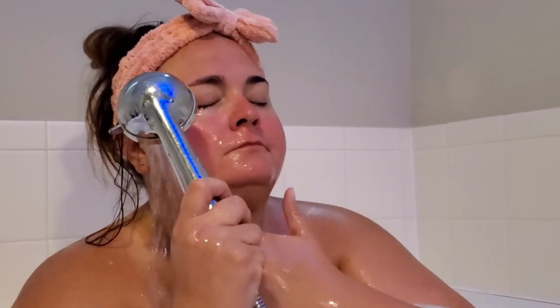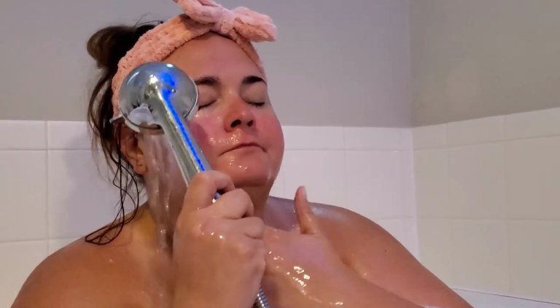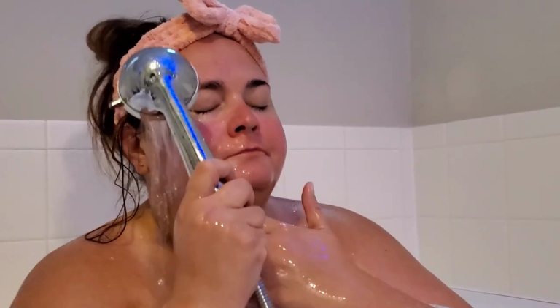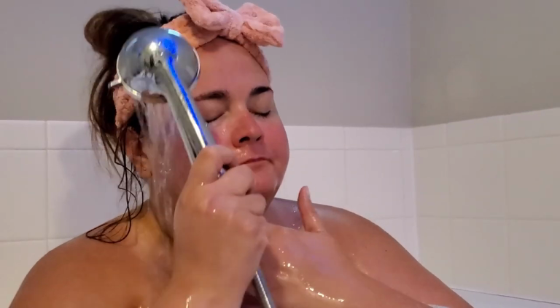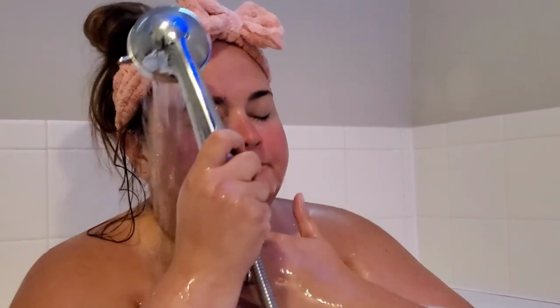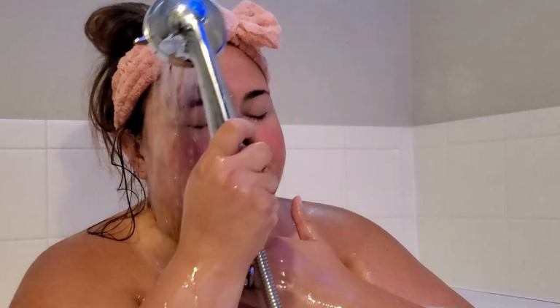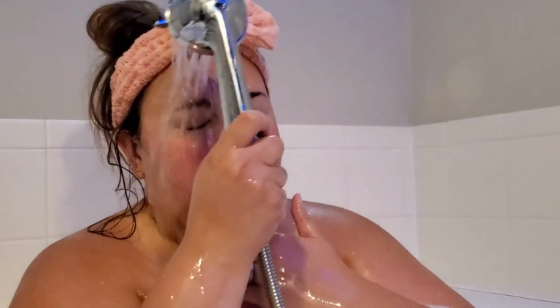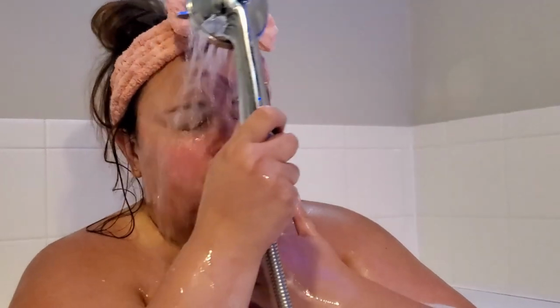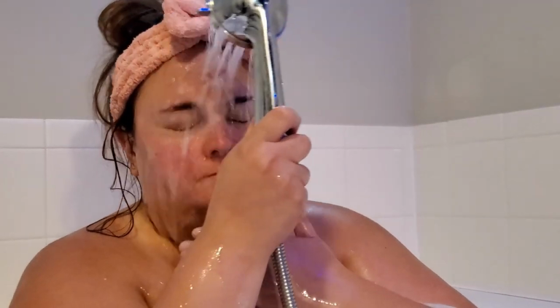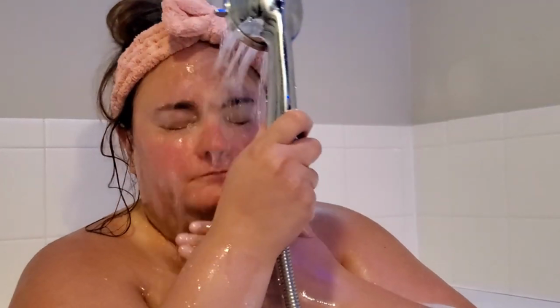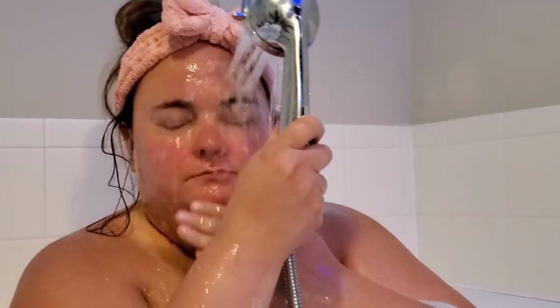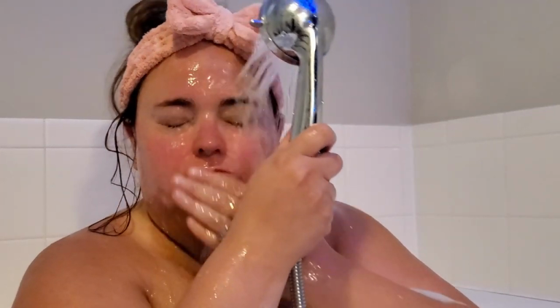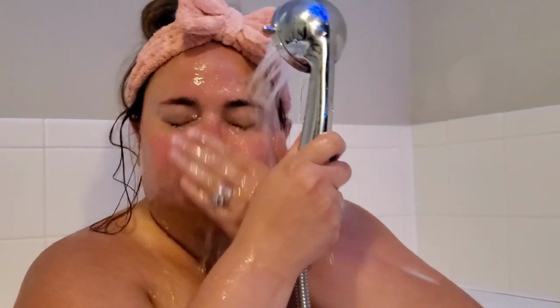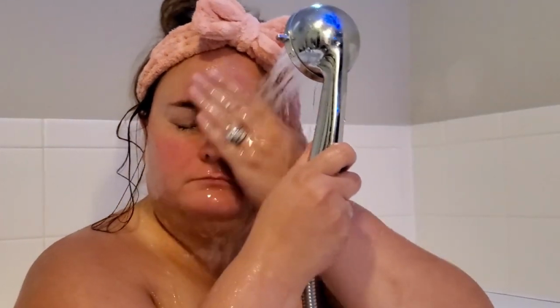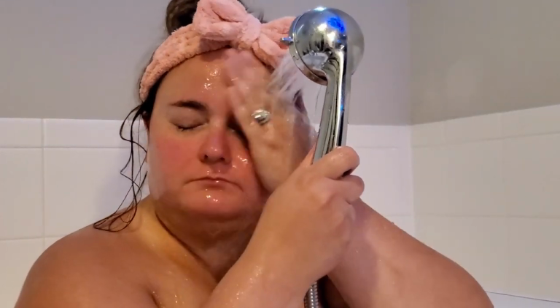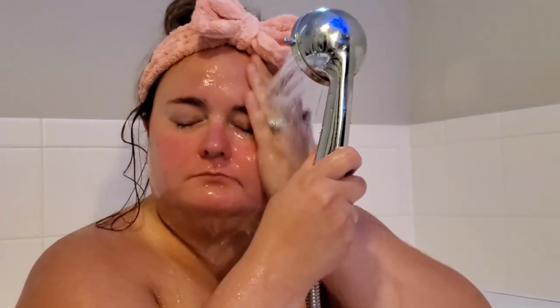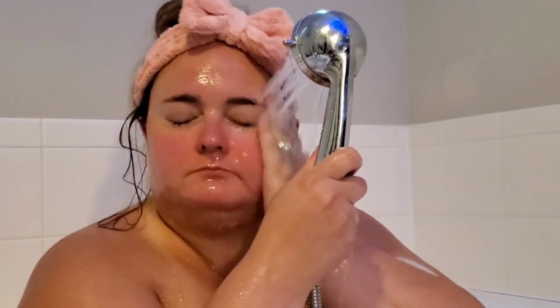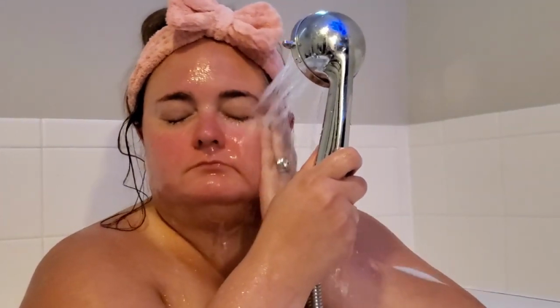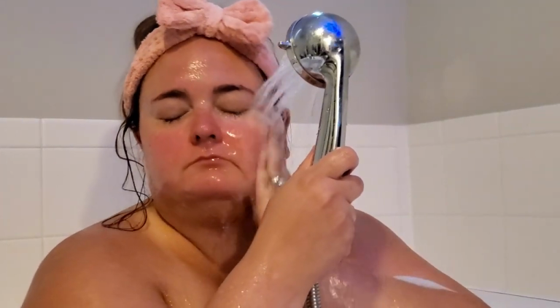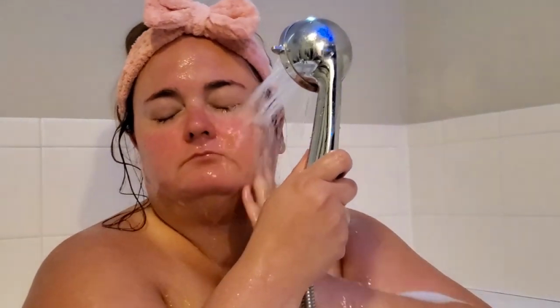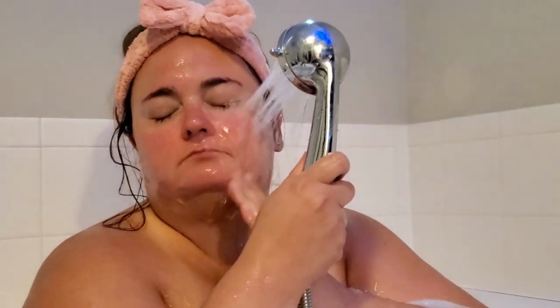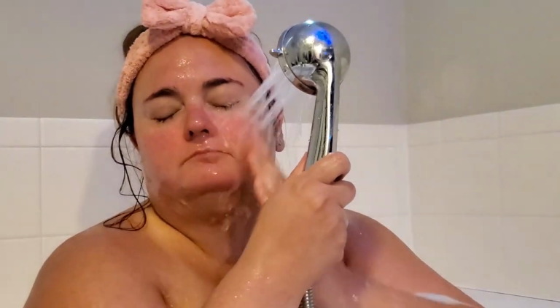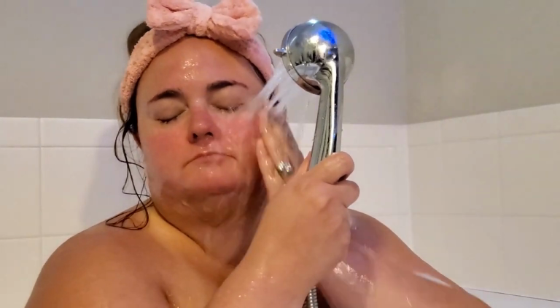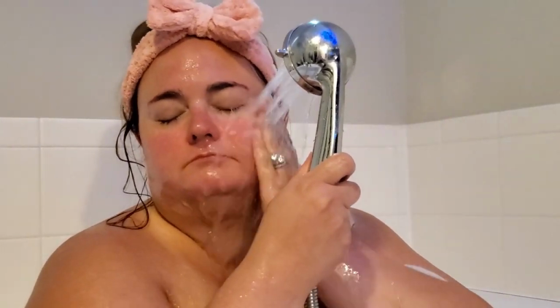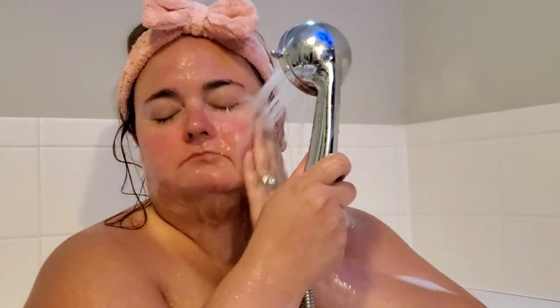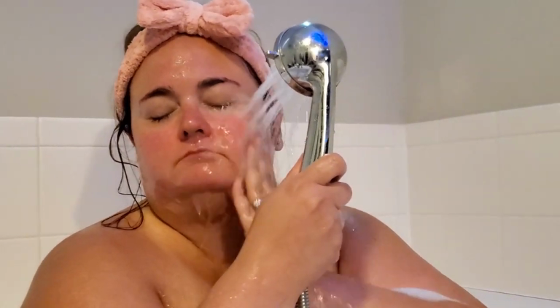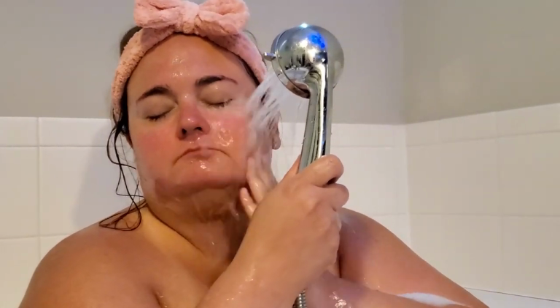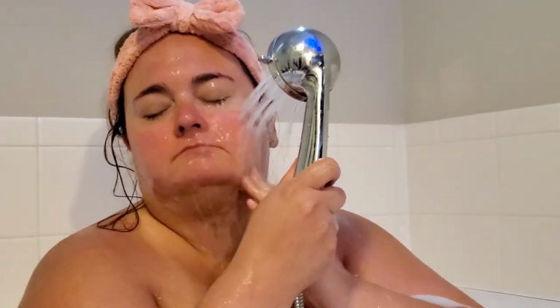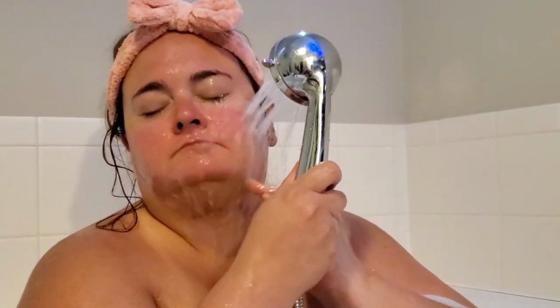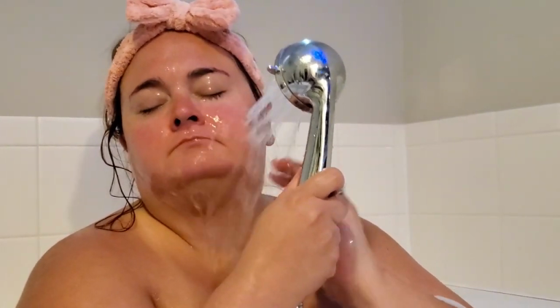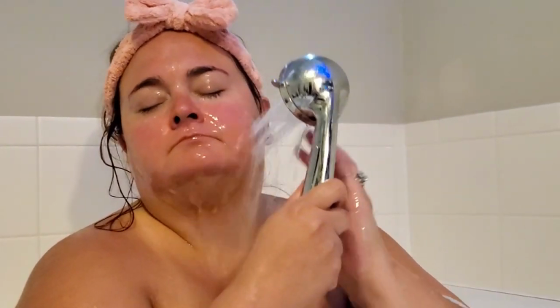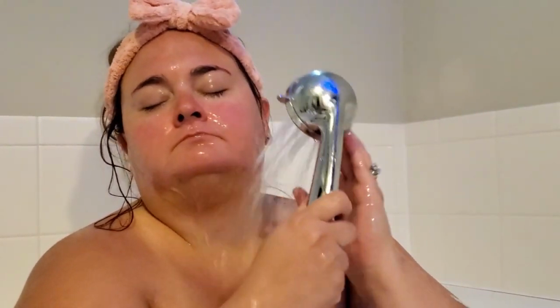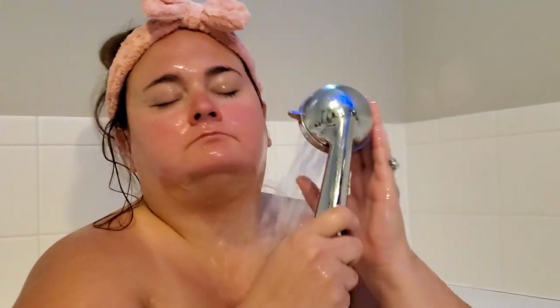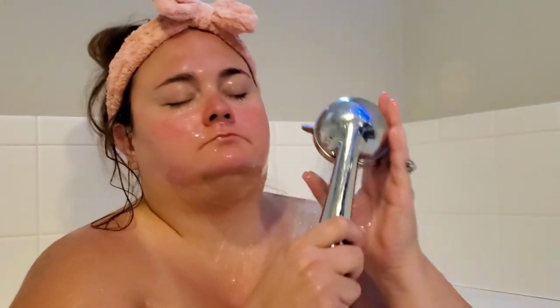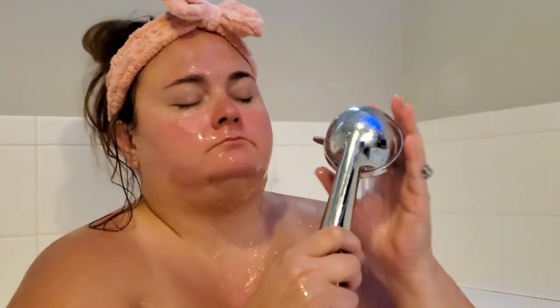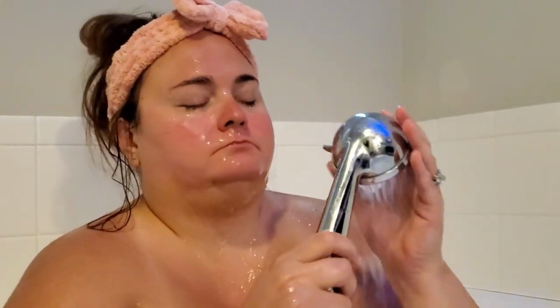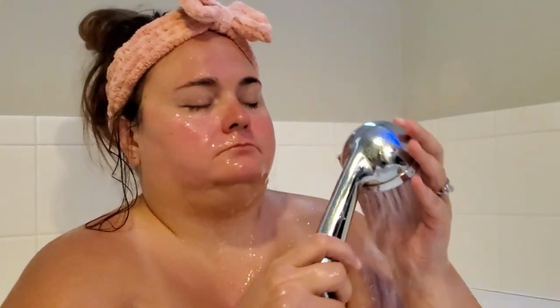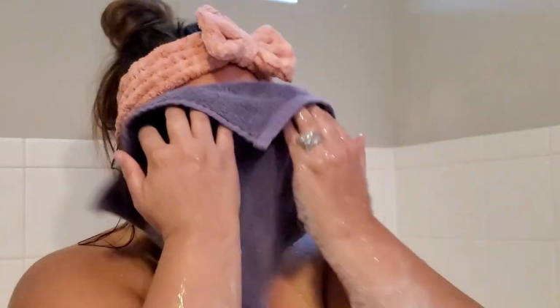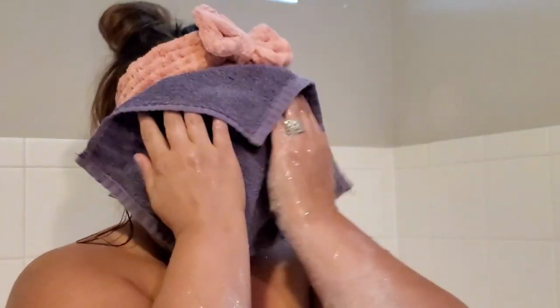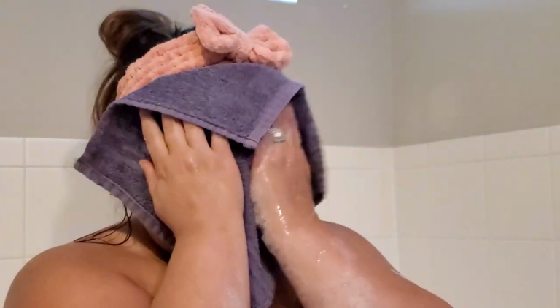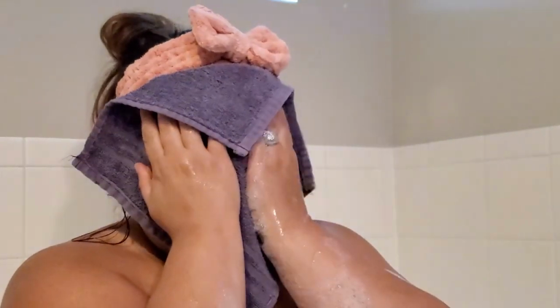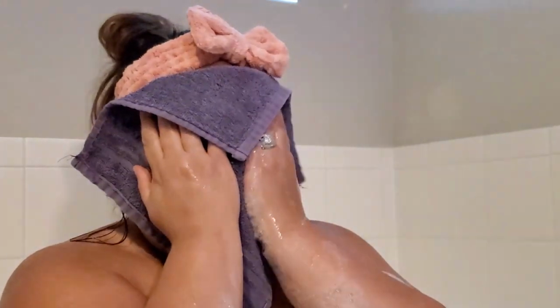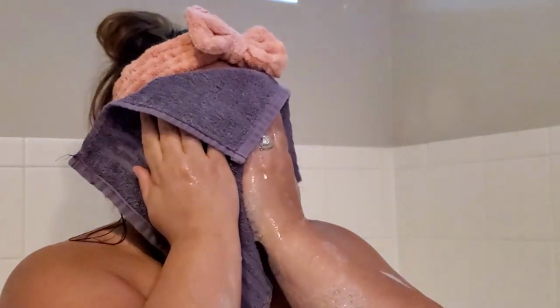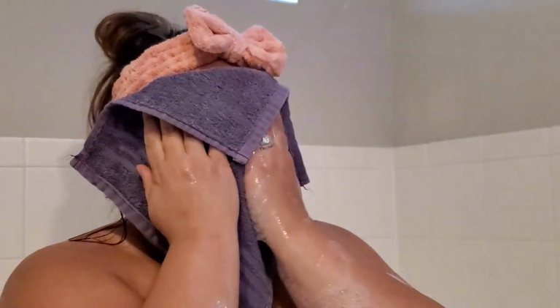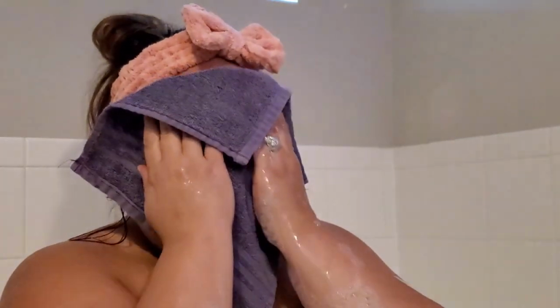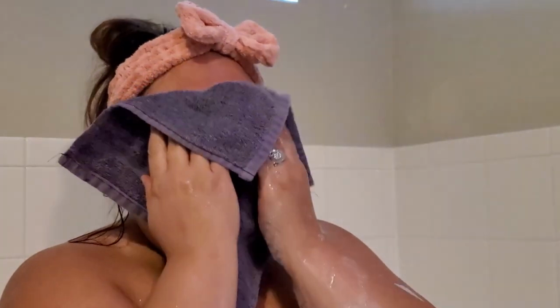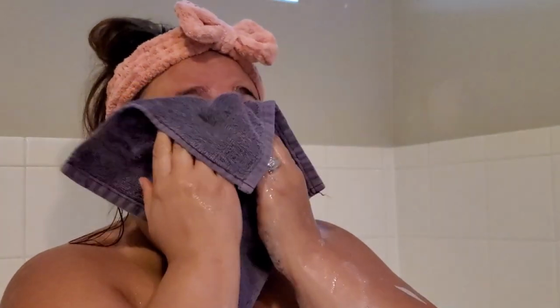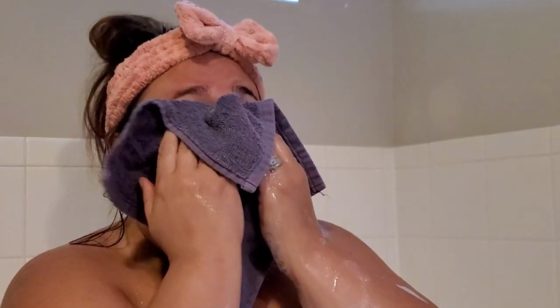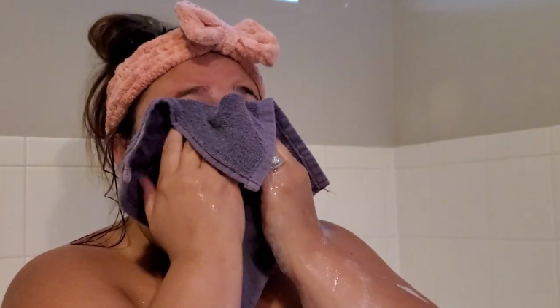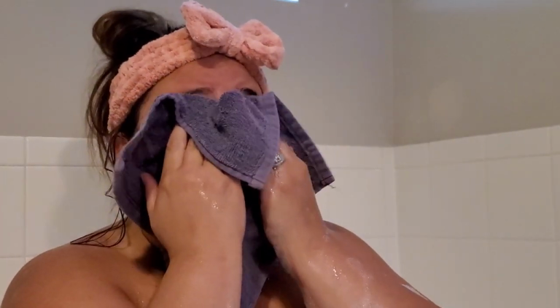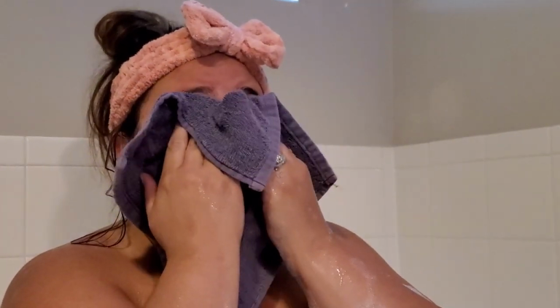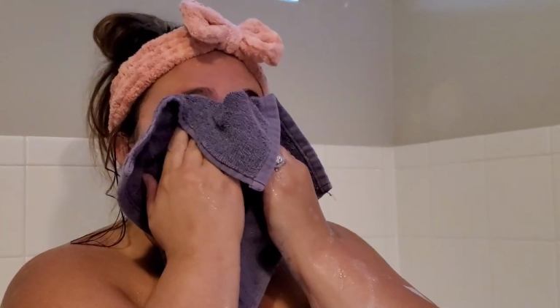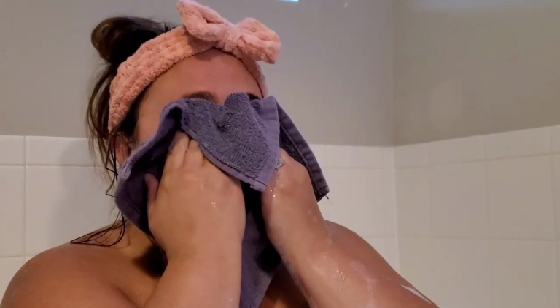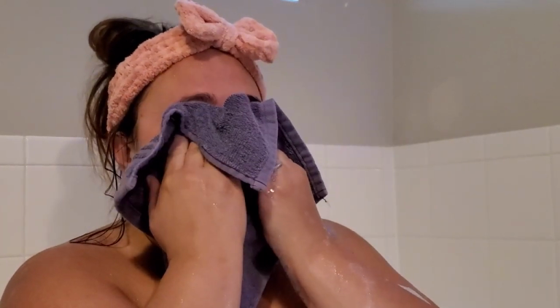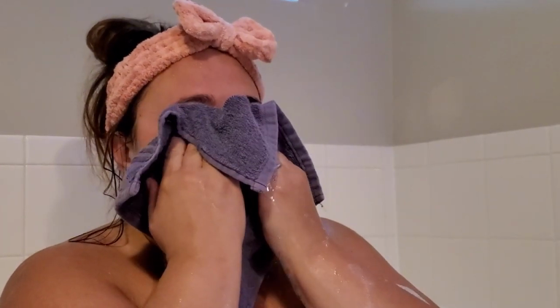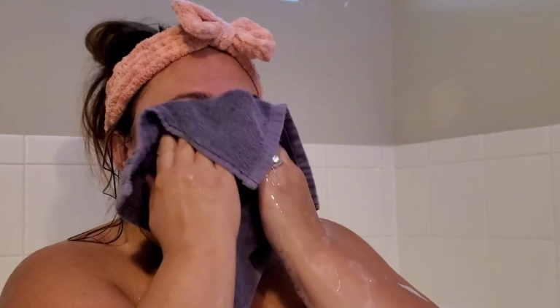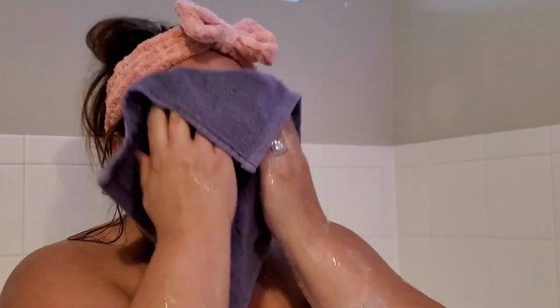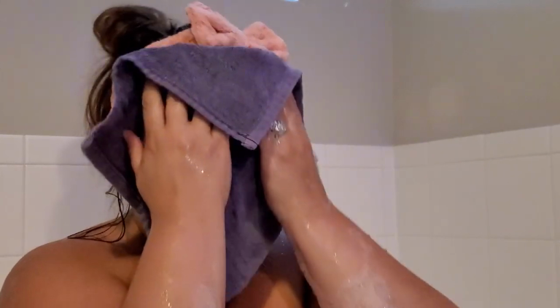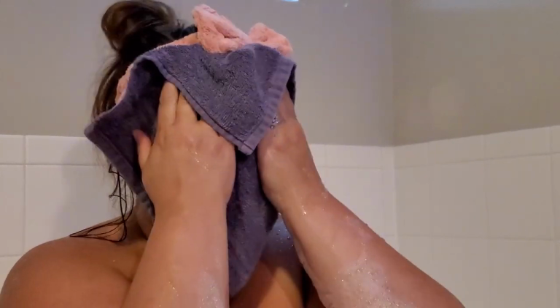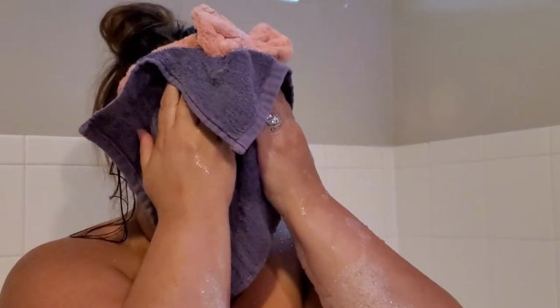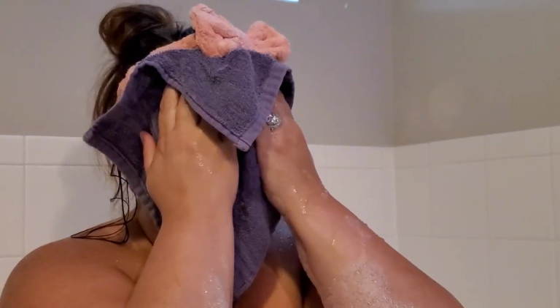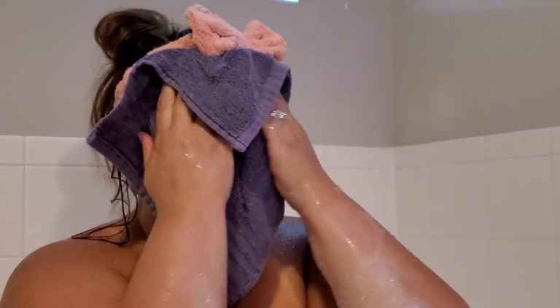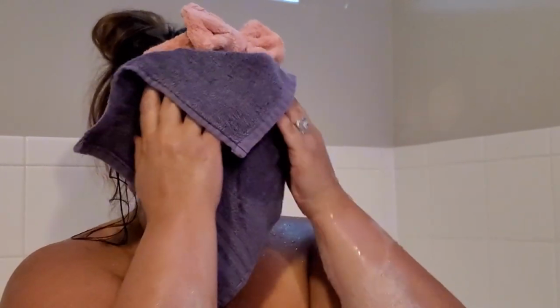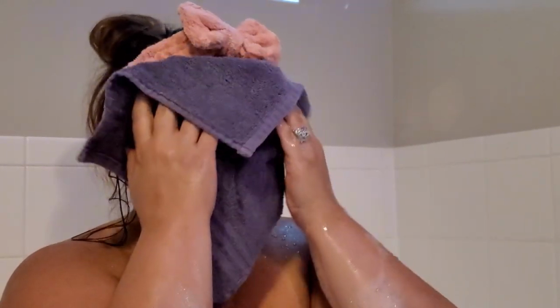After about 15 minutes, I wash the mask off my face and then relax in the tub for another 10 minutes.